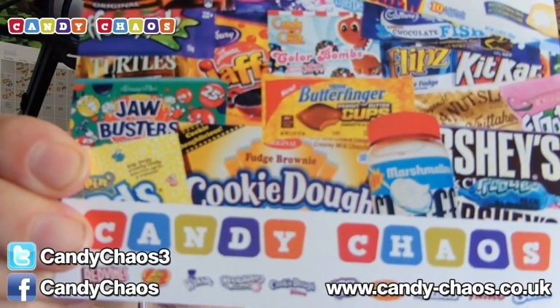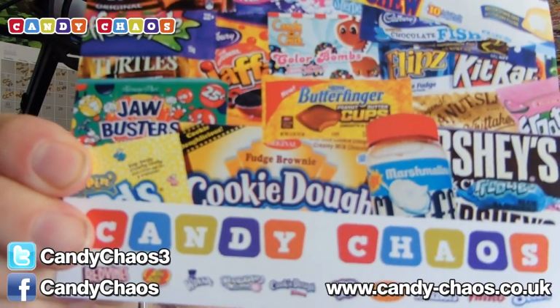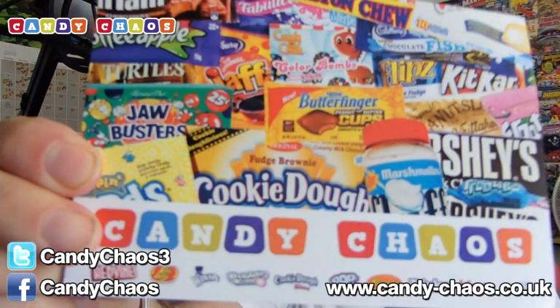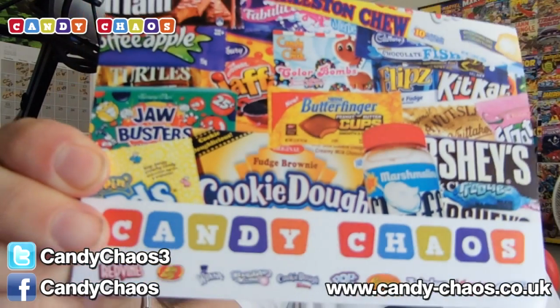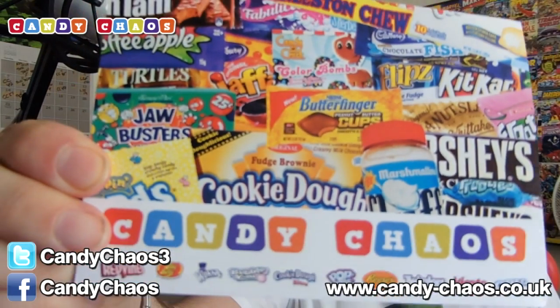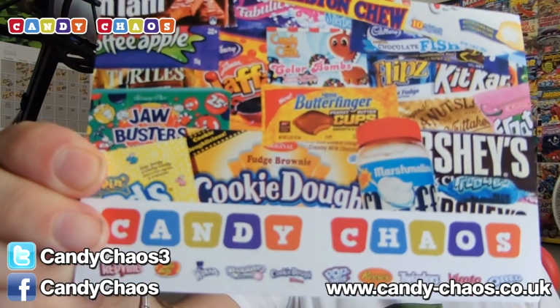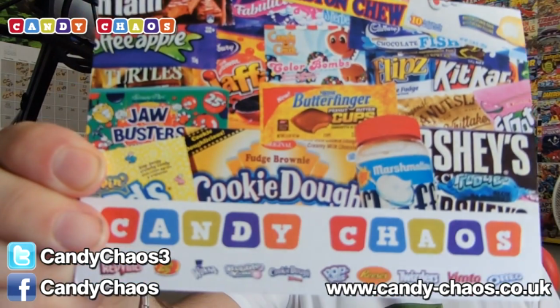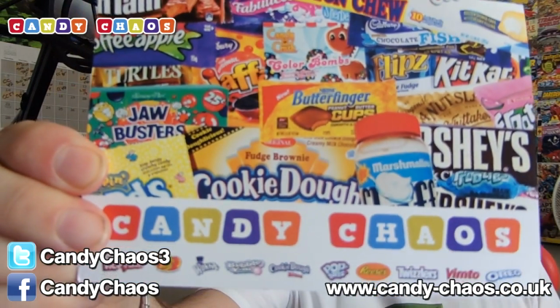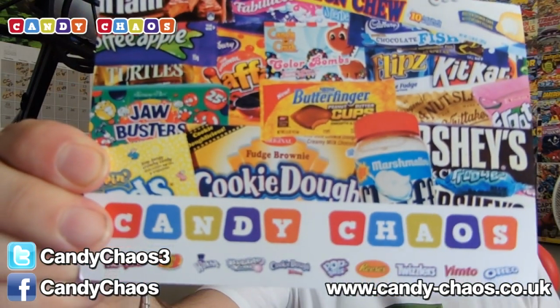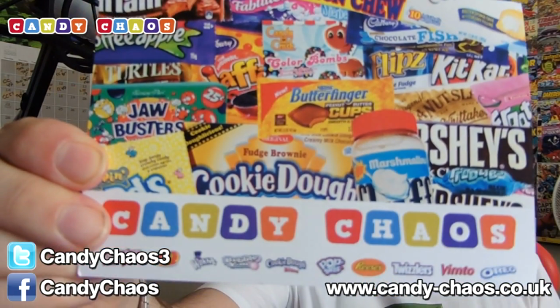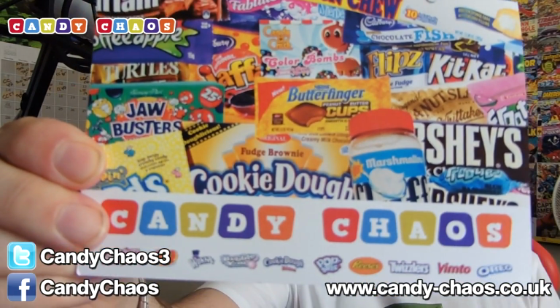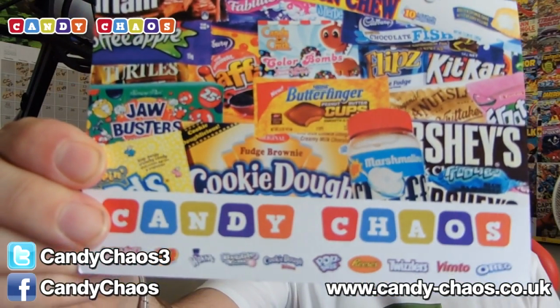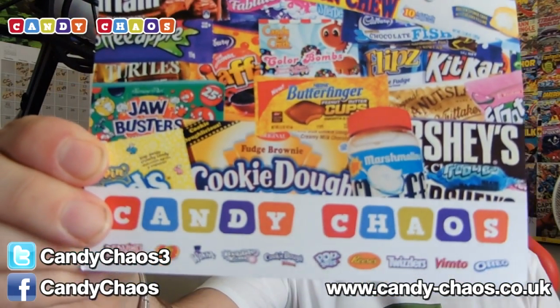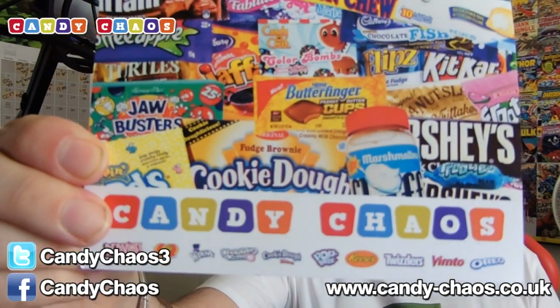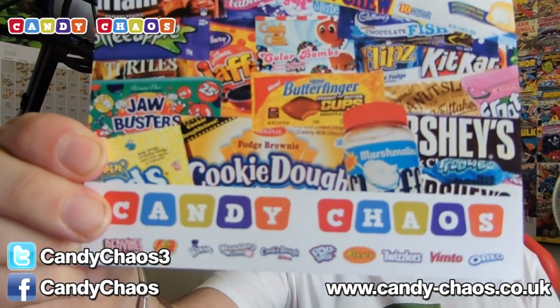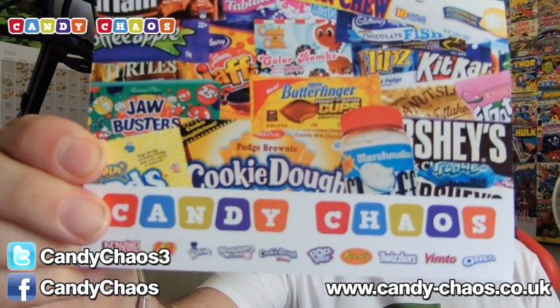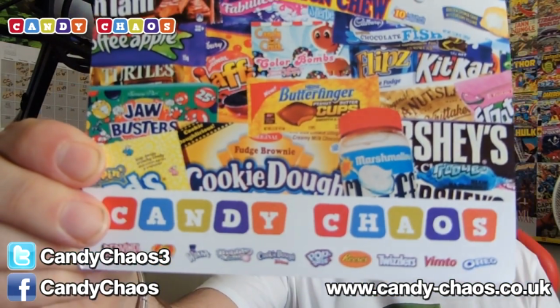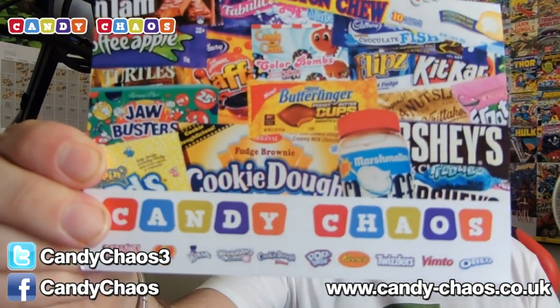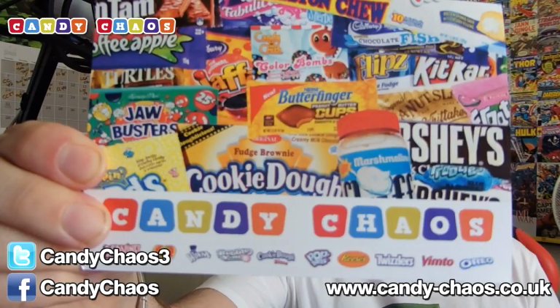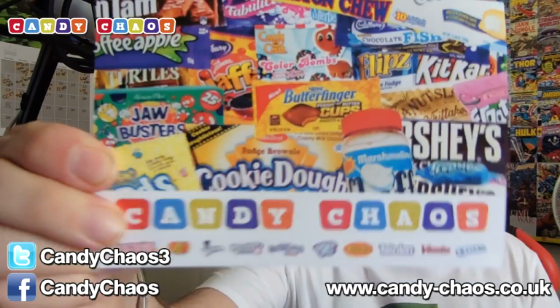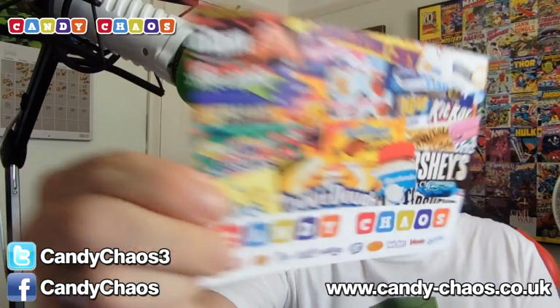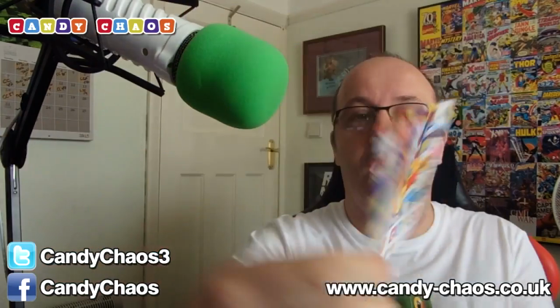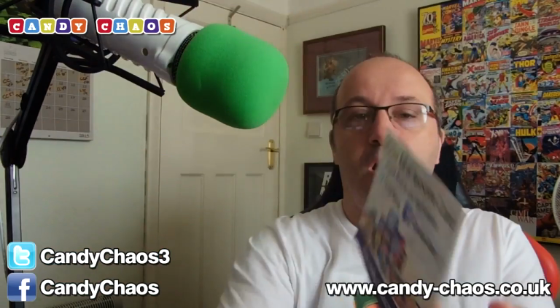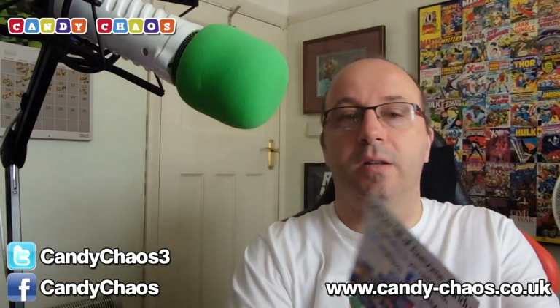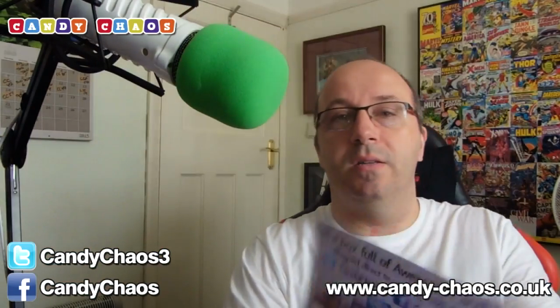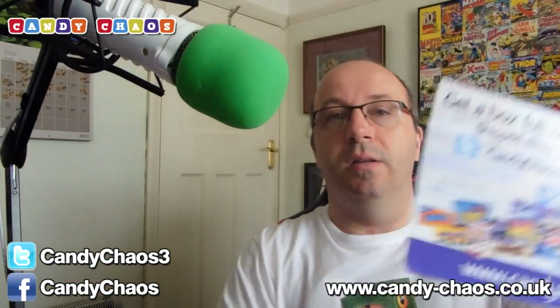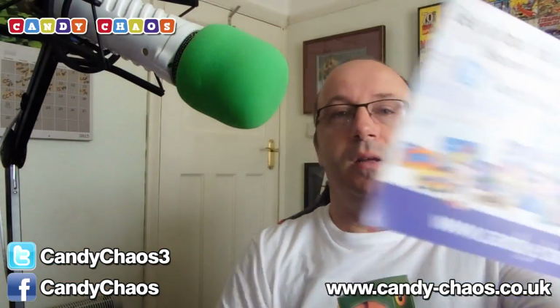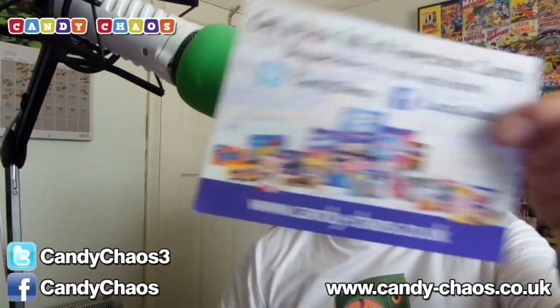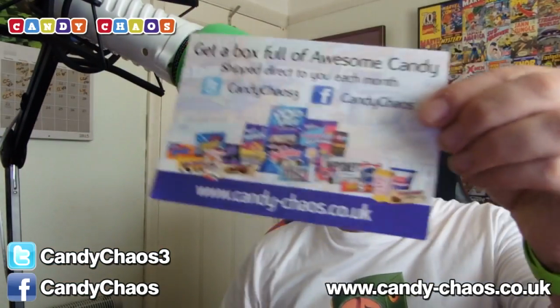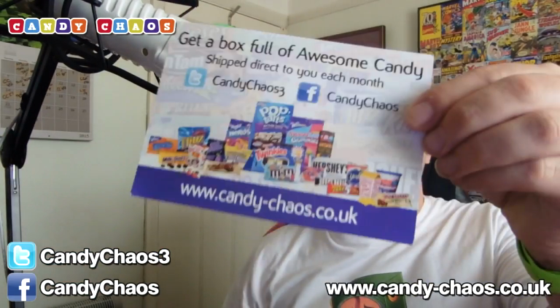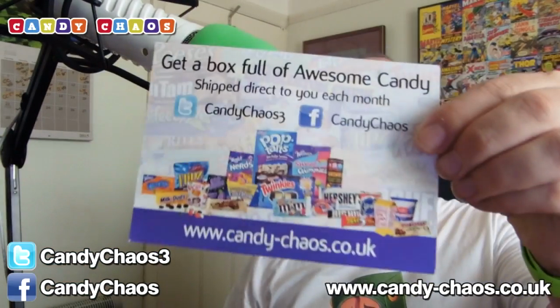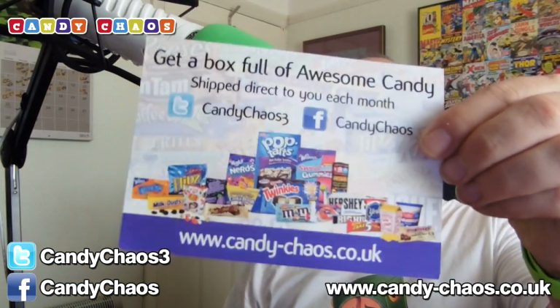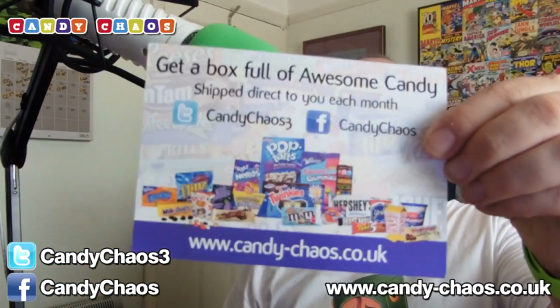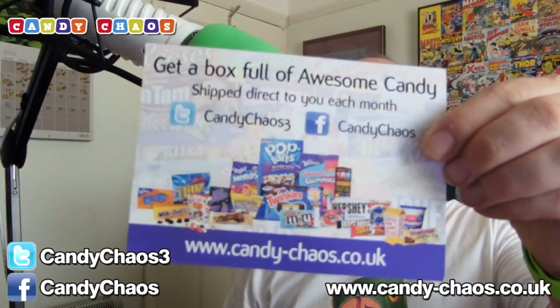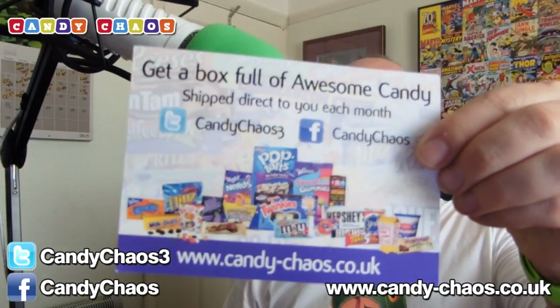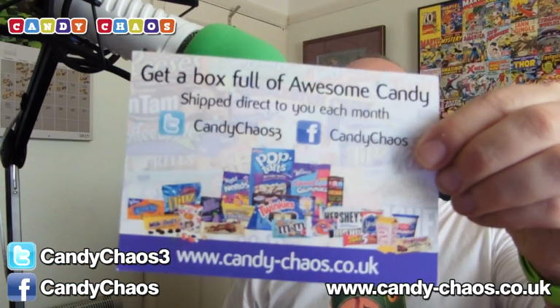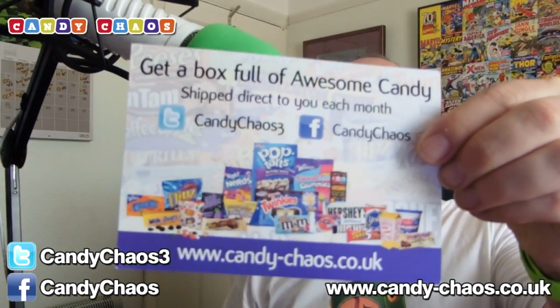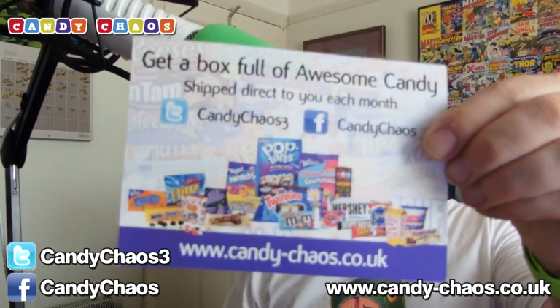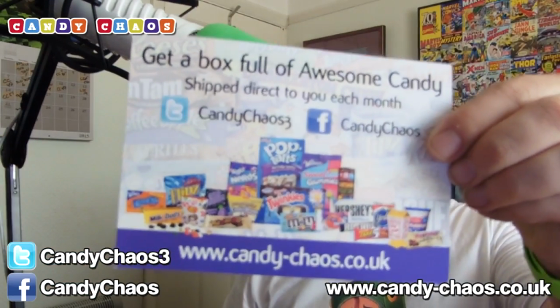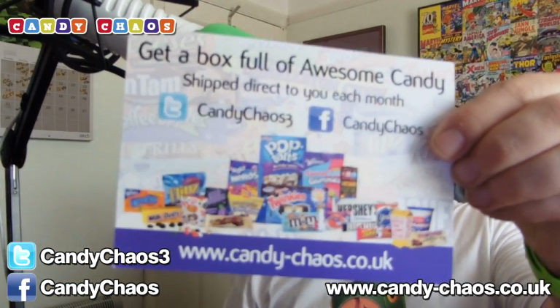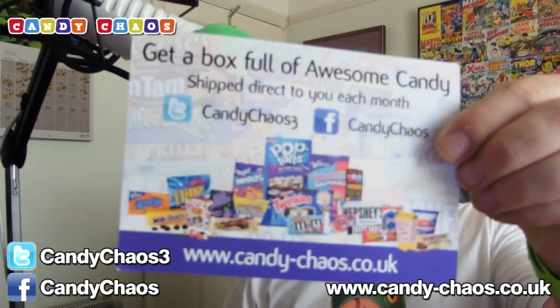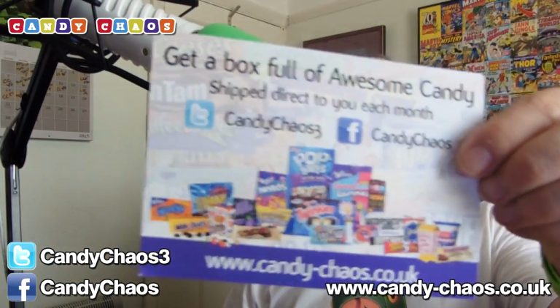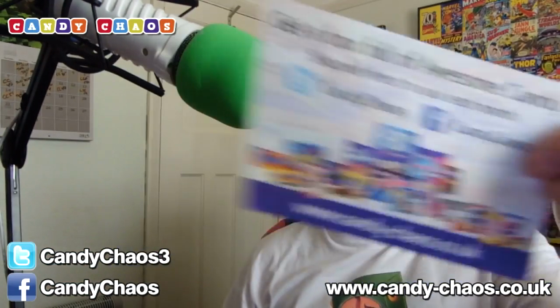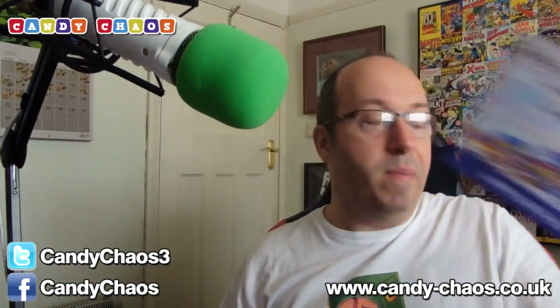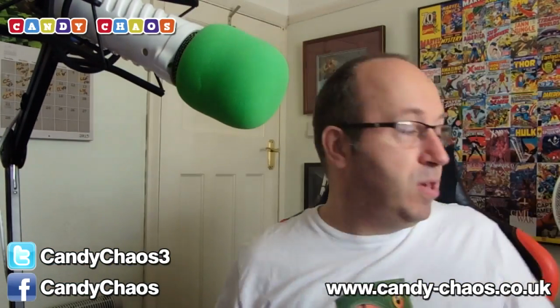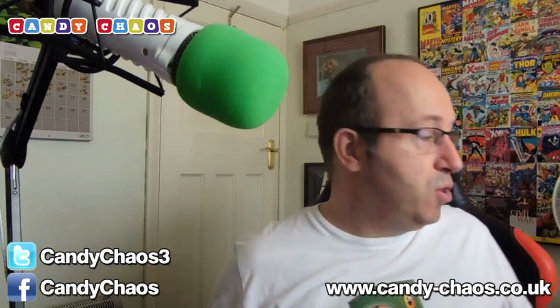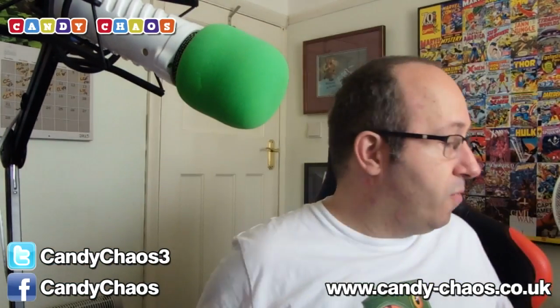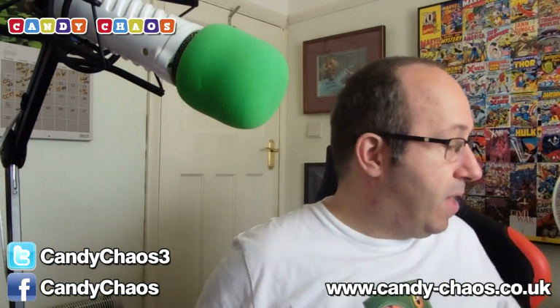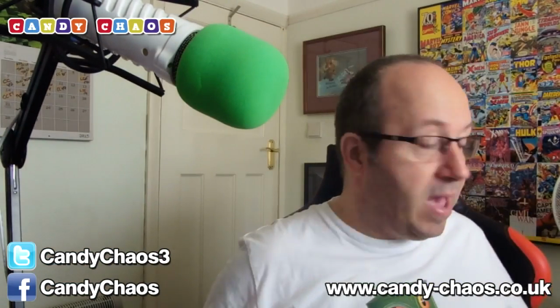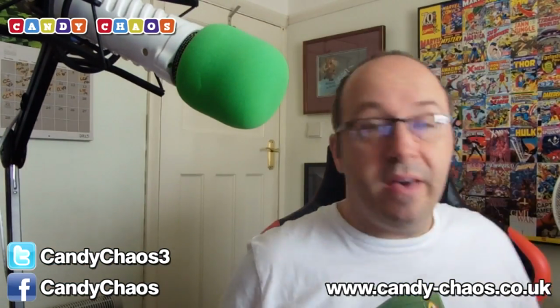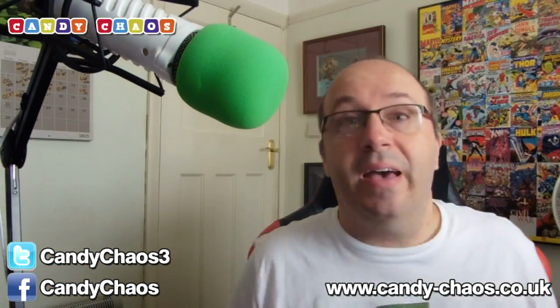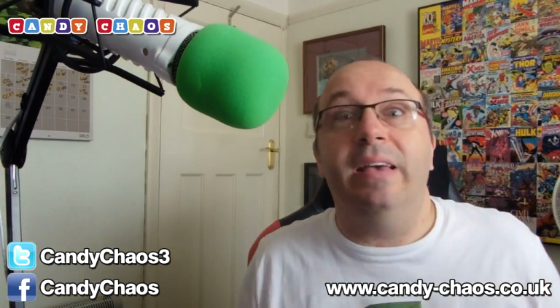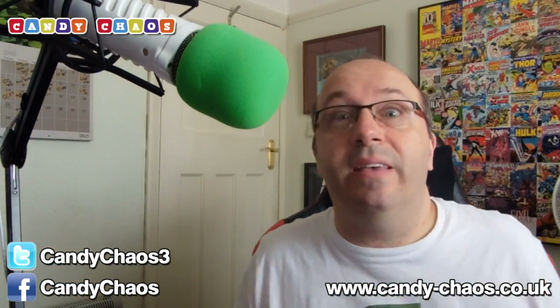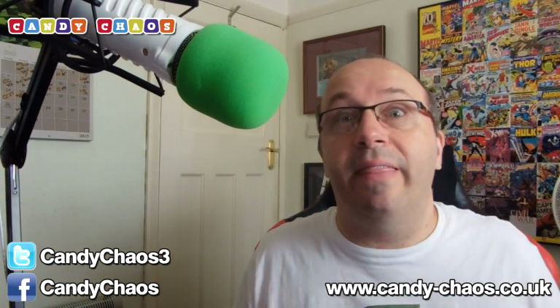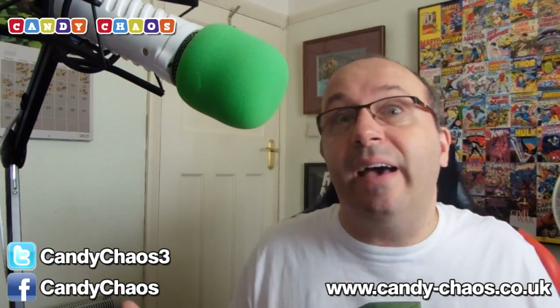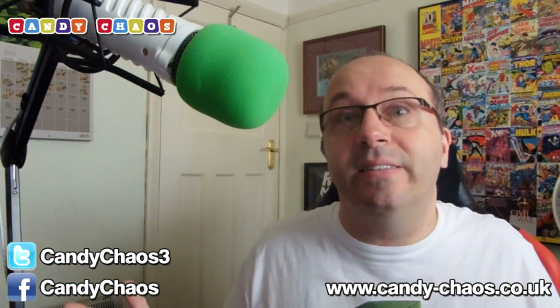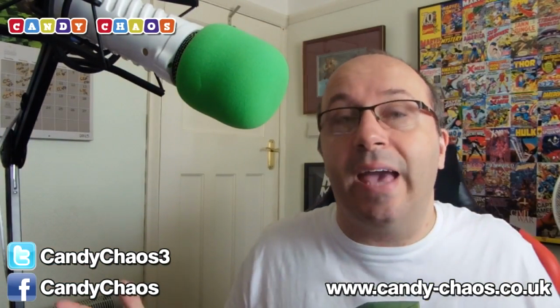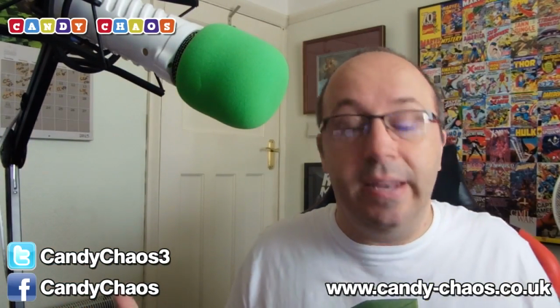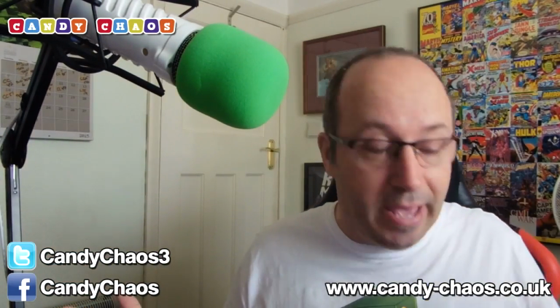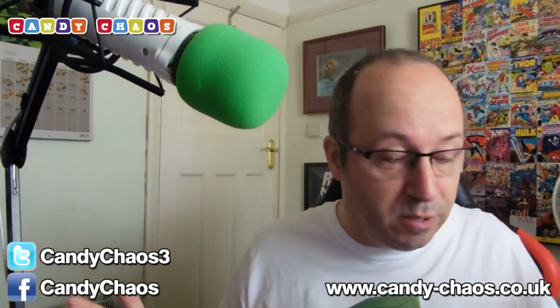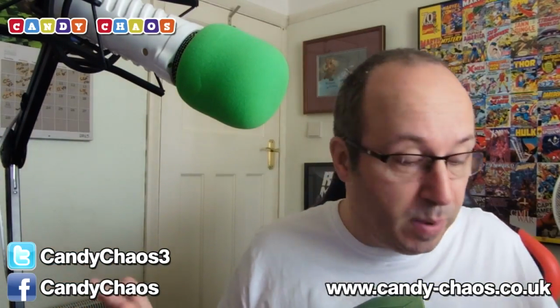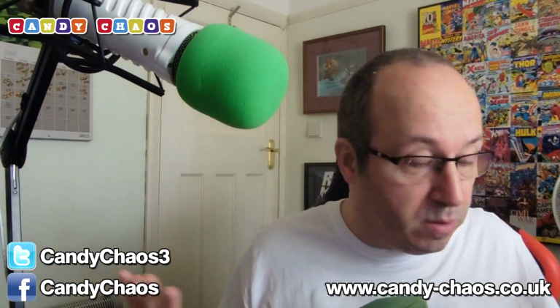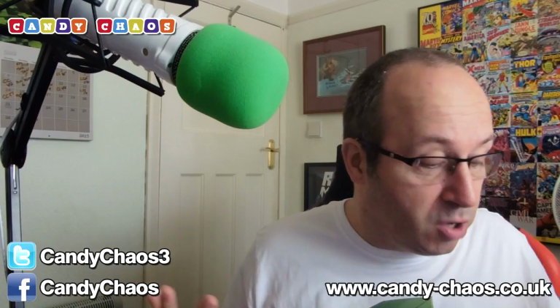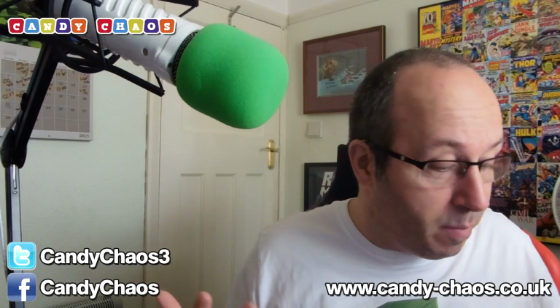As always, we get the Candy Chaos Postcard as designed by me. I've got the information on there — that is the Candy Chaos Postcard.